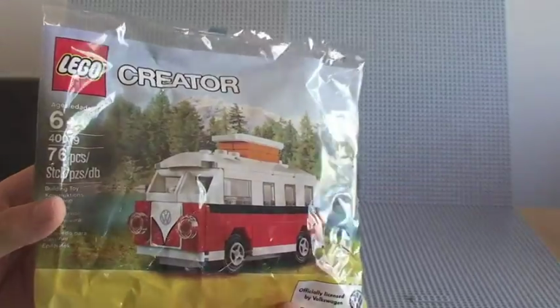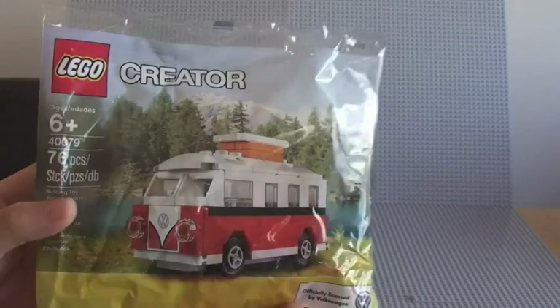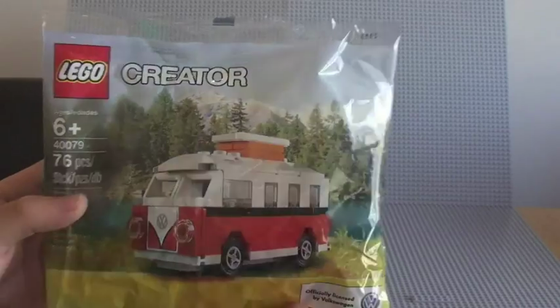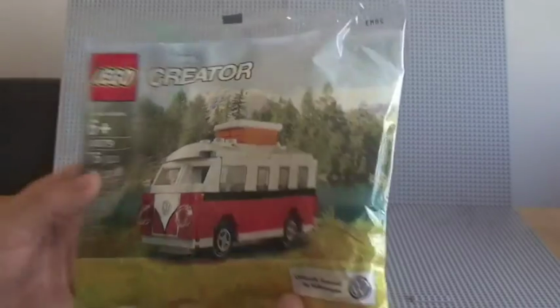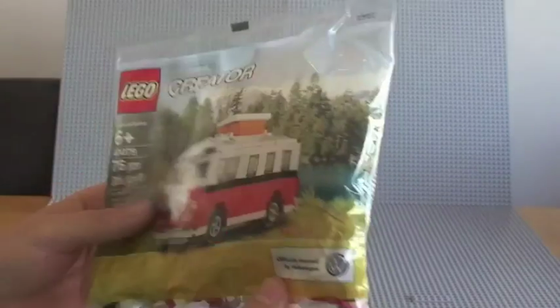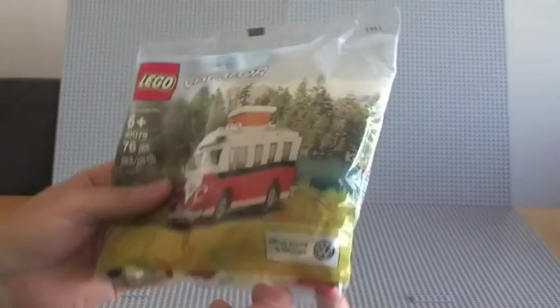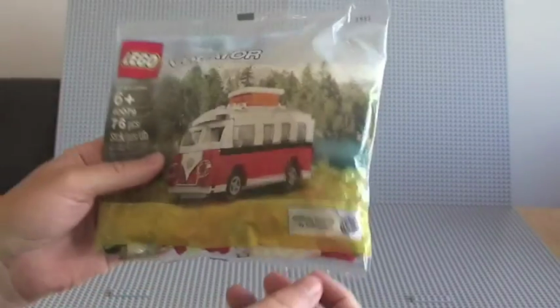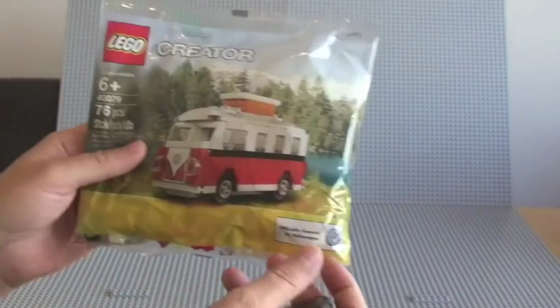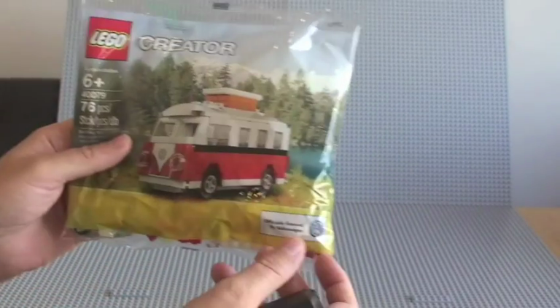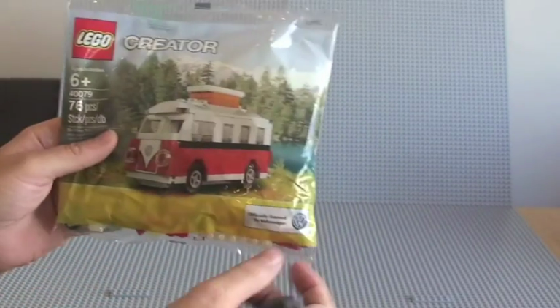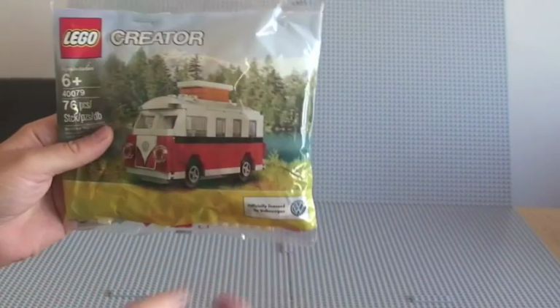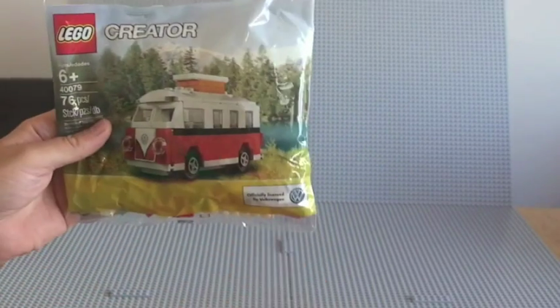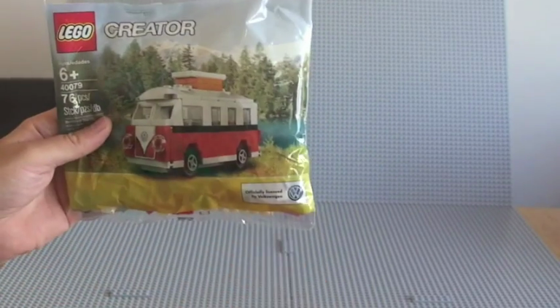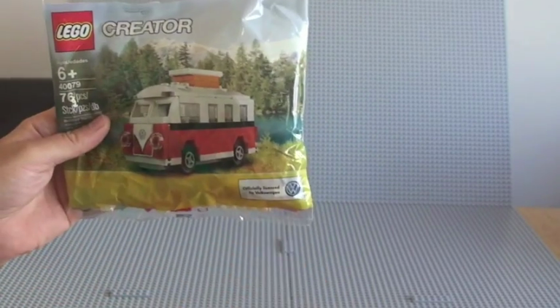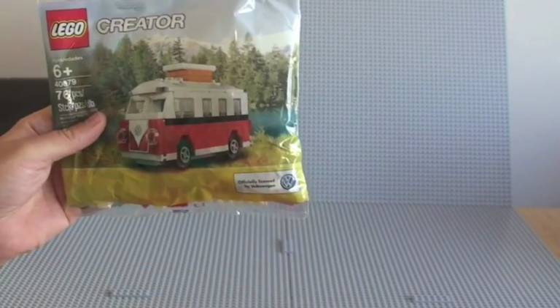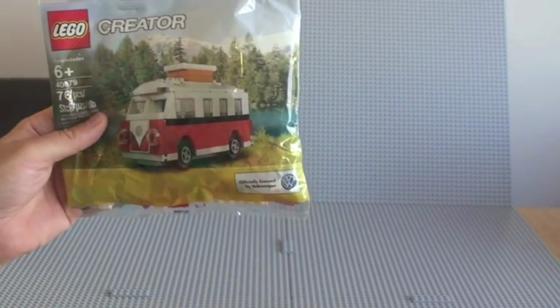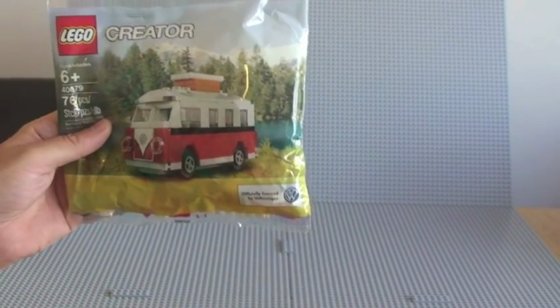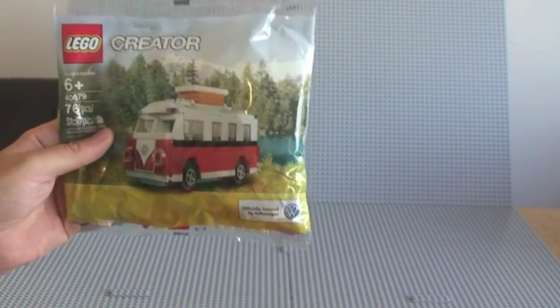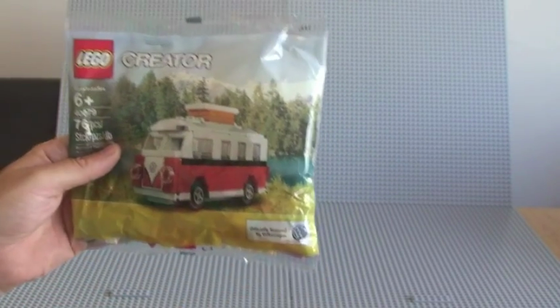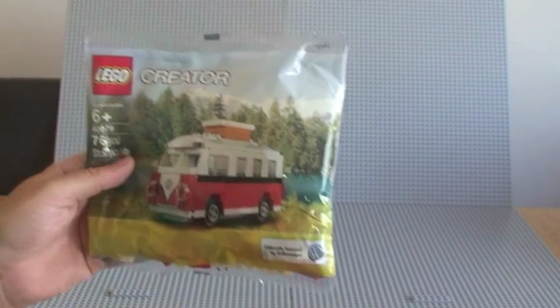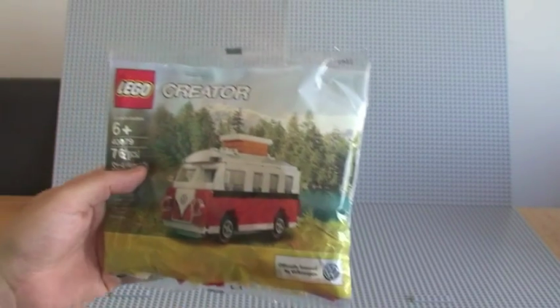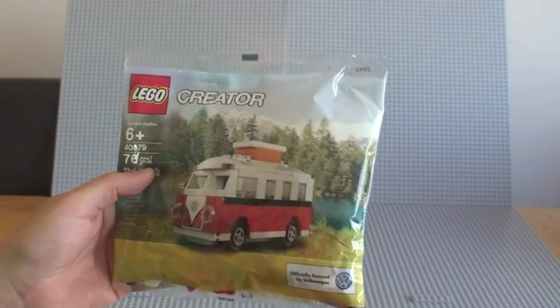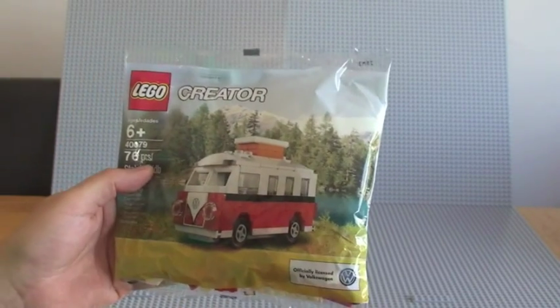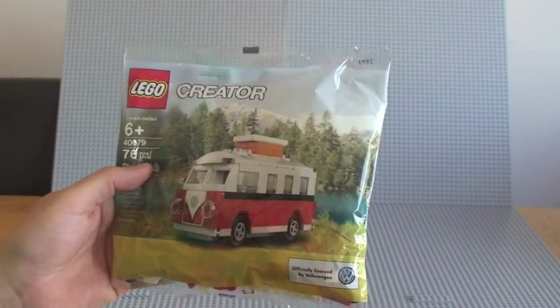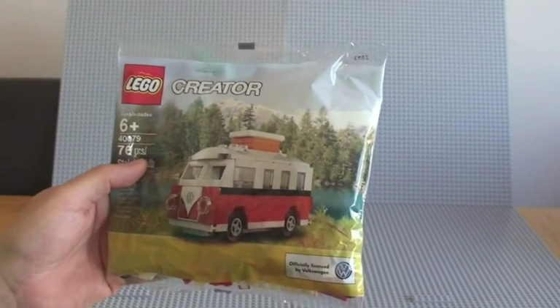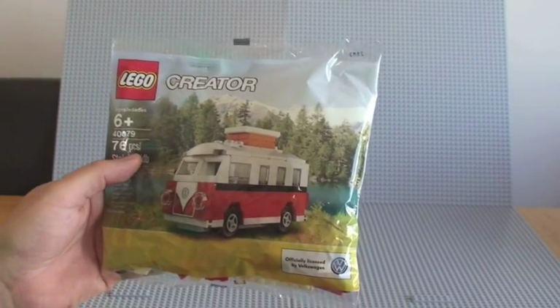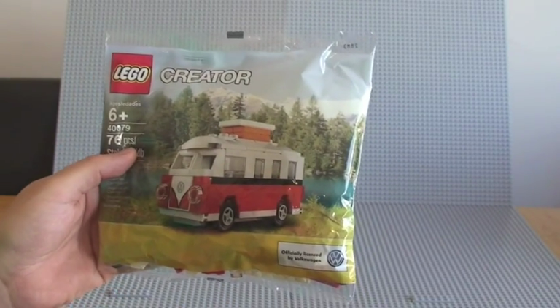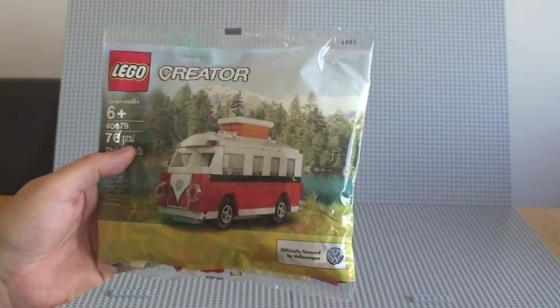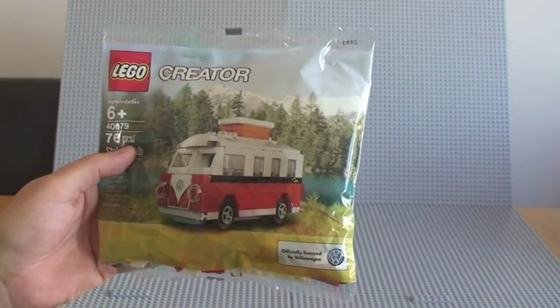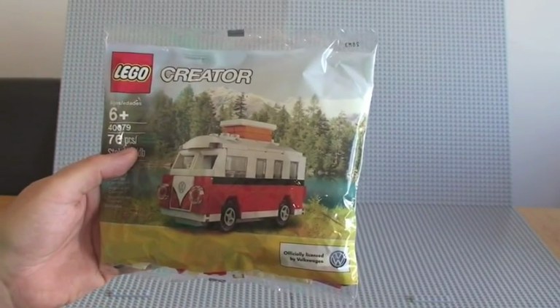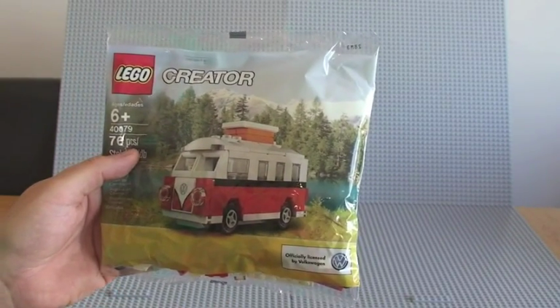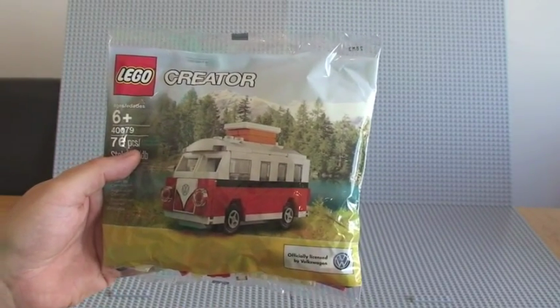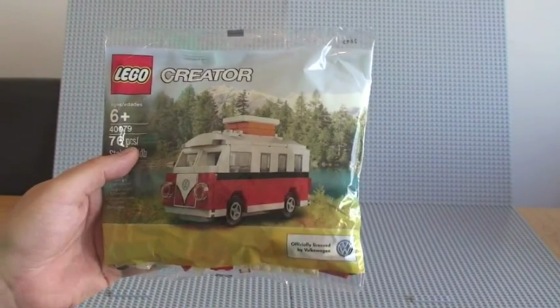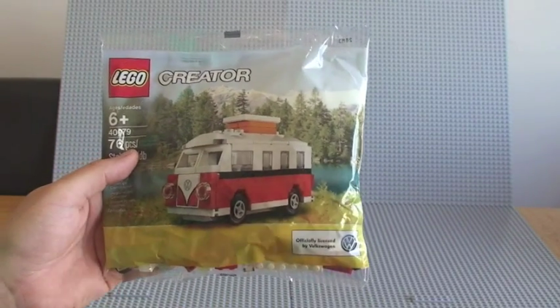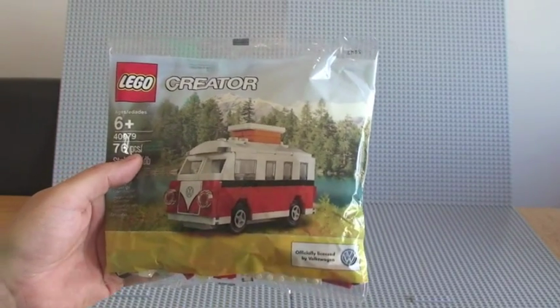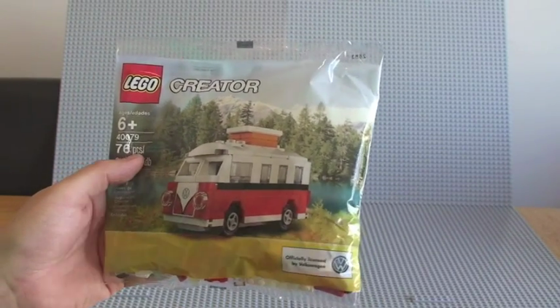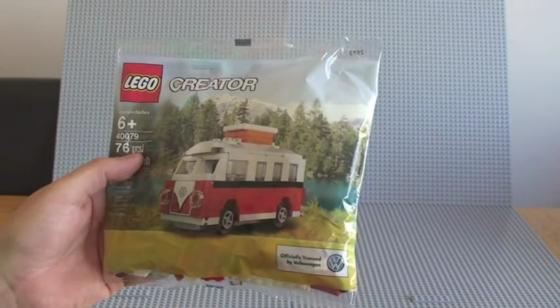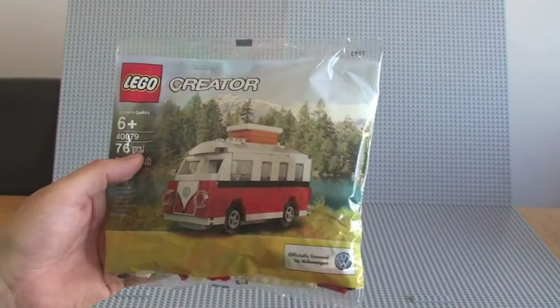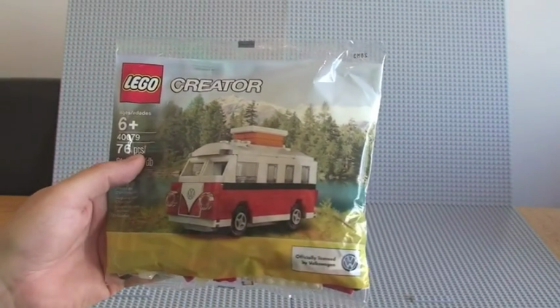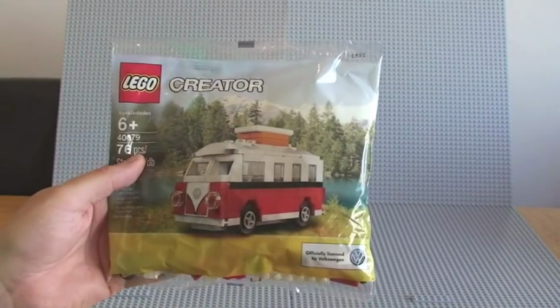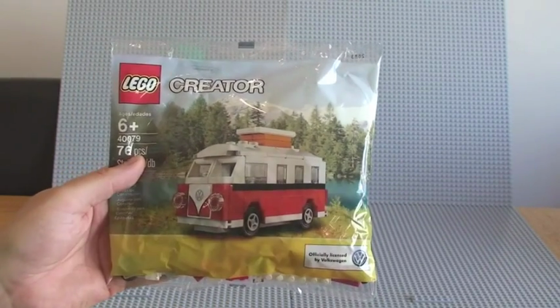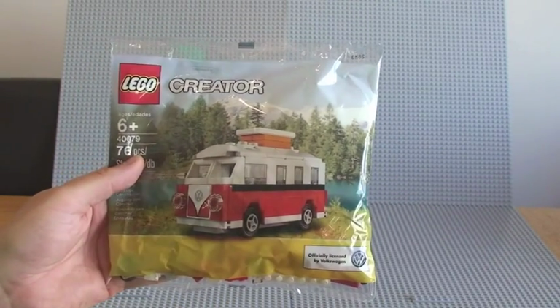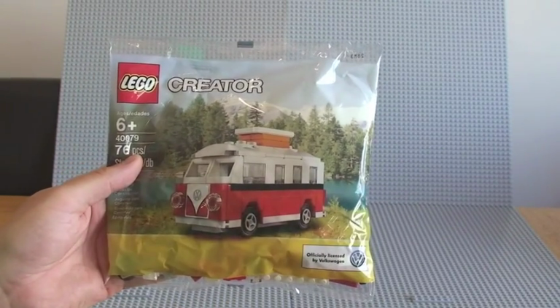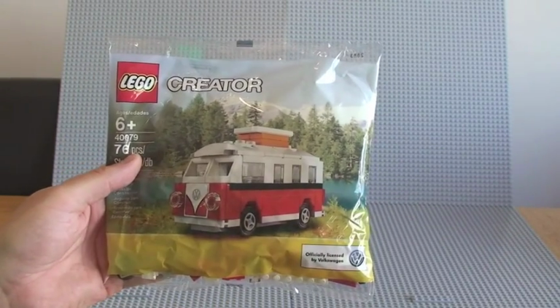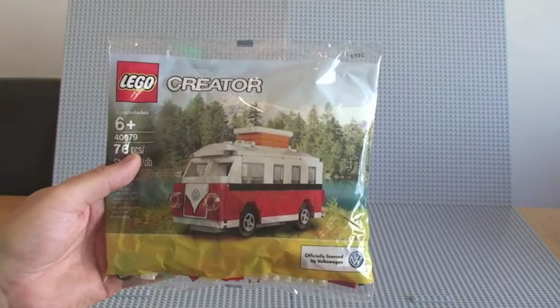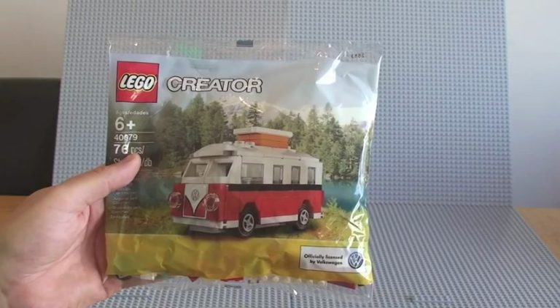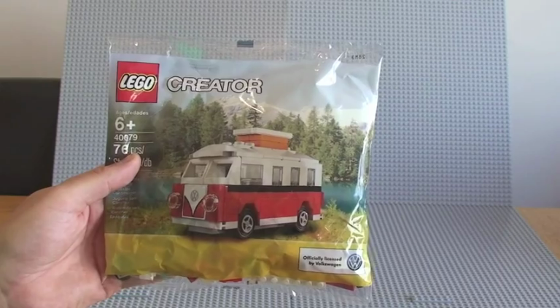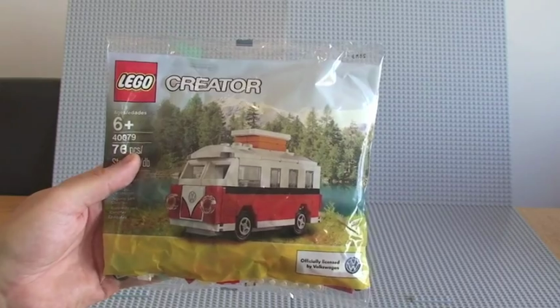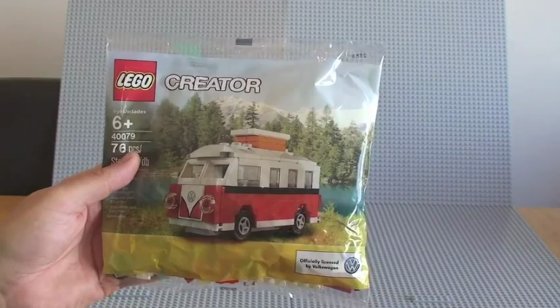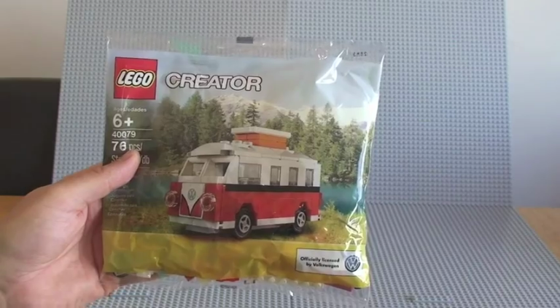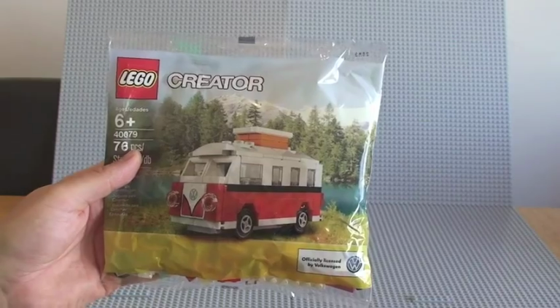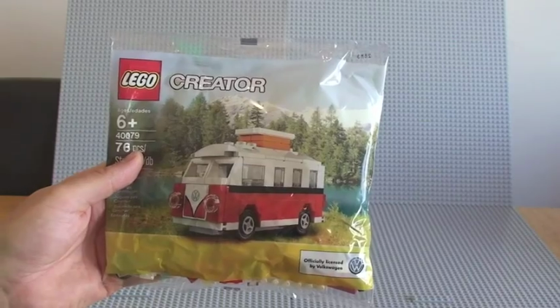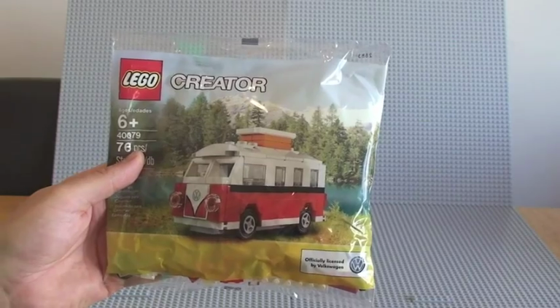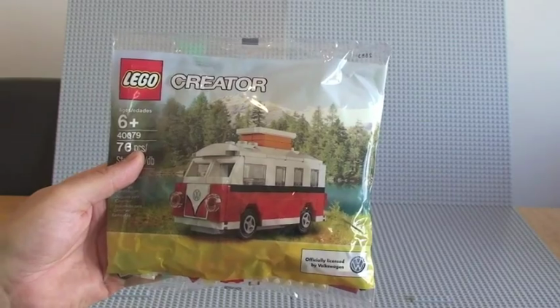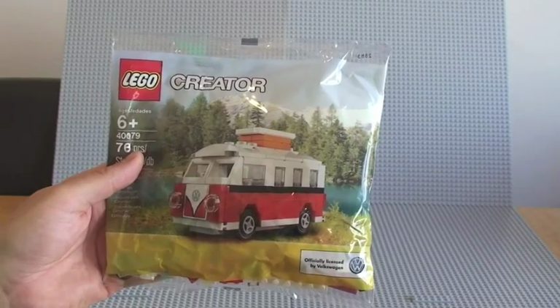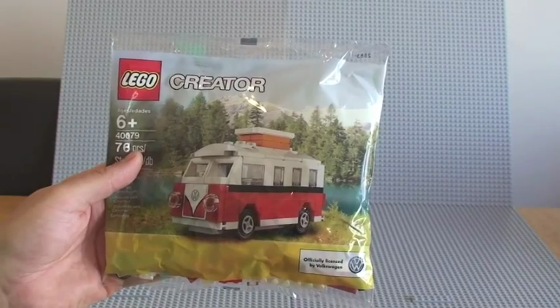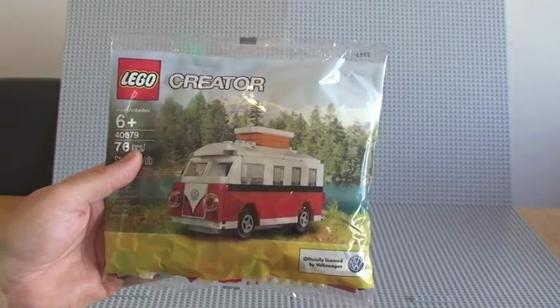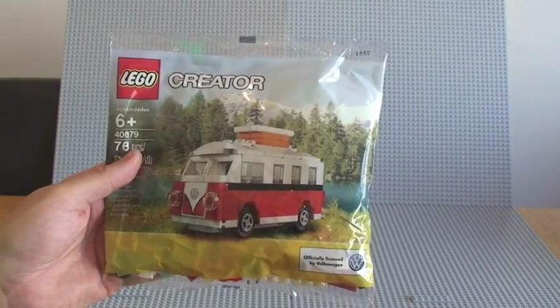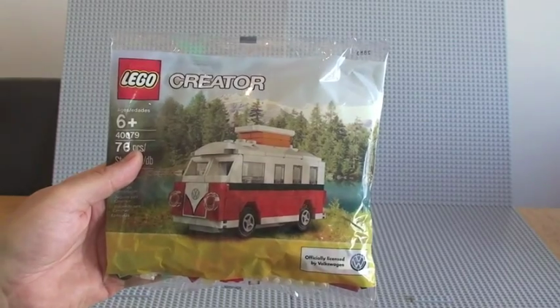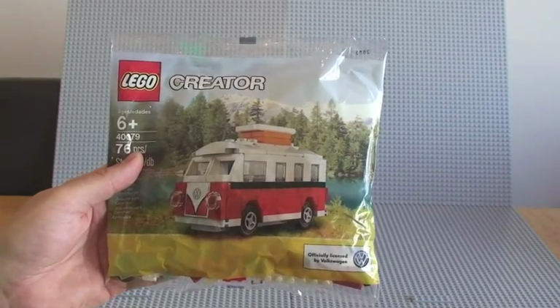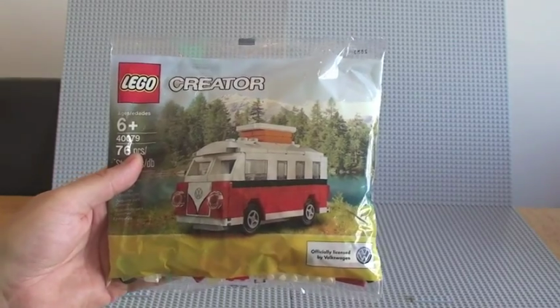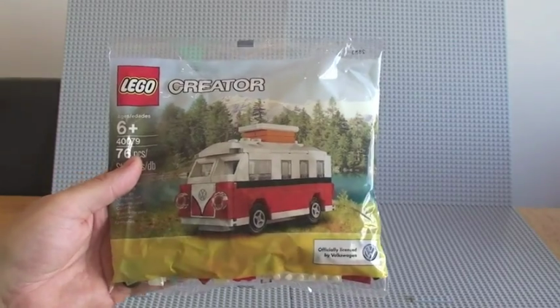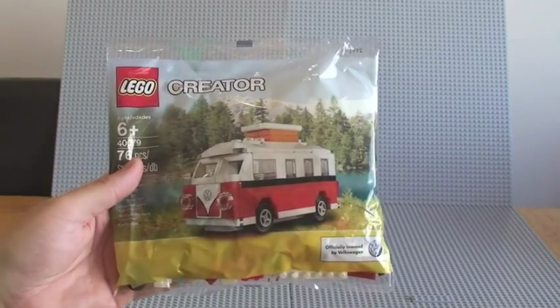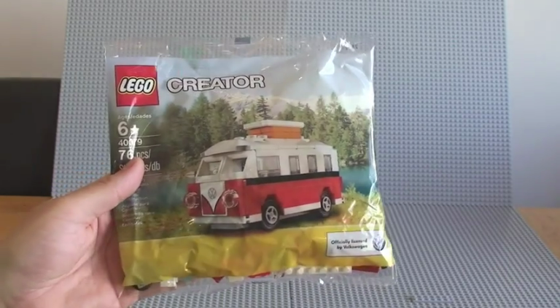Yeah, great little mini version. So I will now do the build of this particular video.